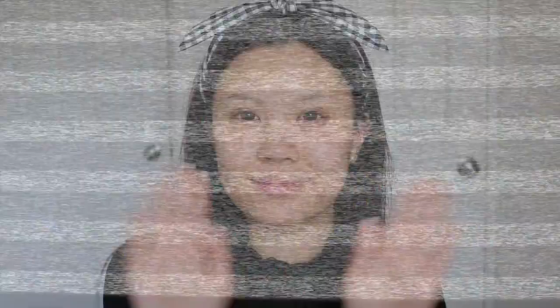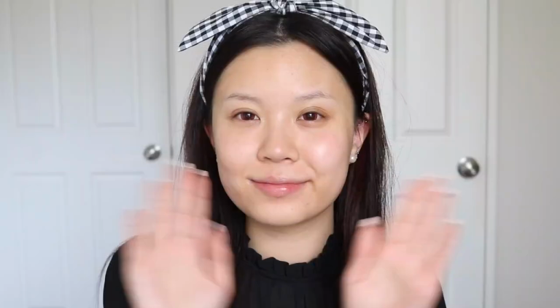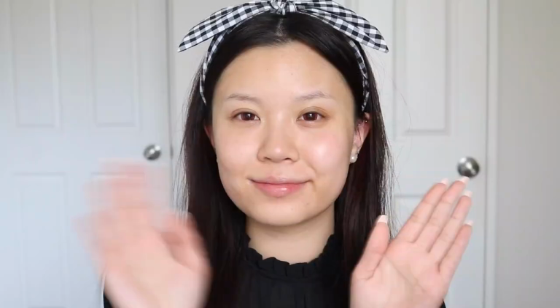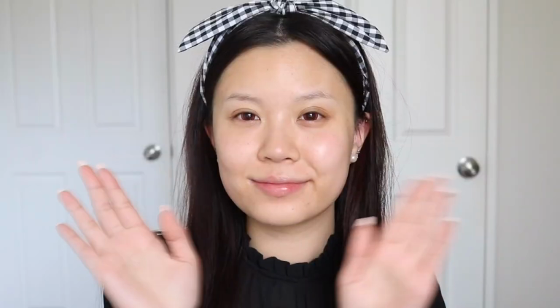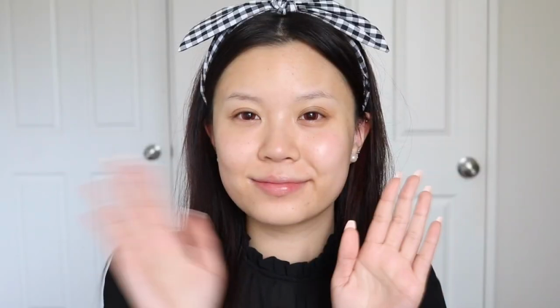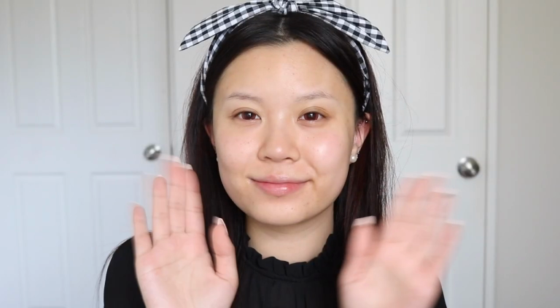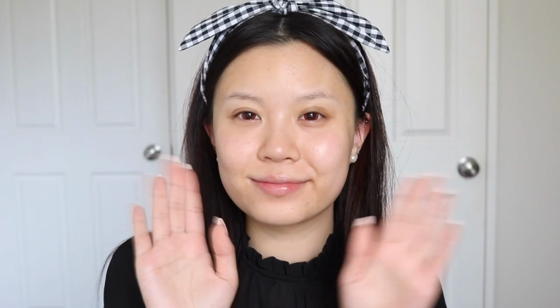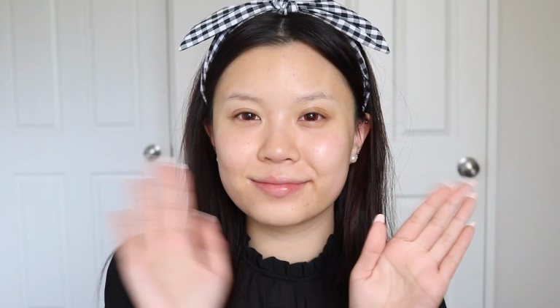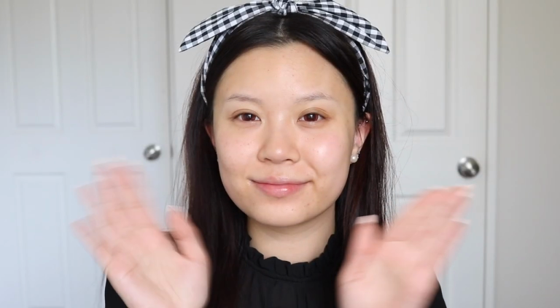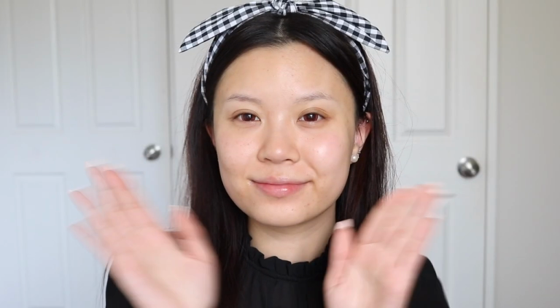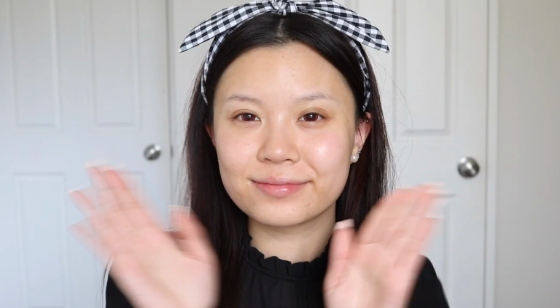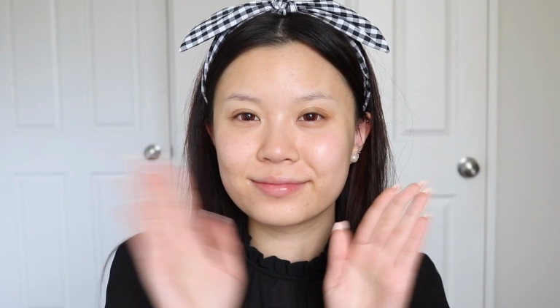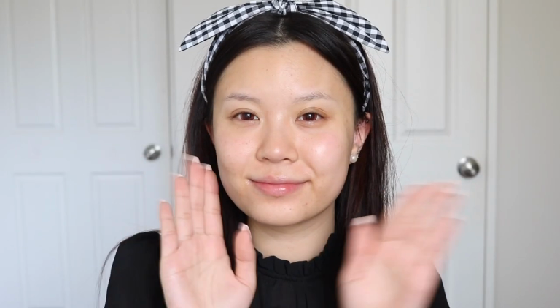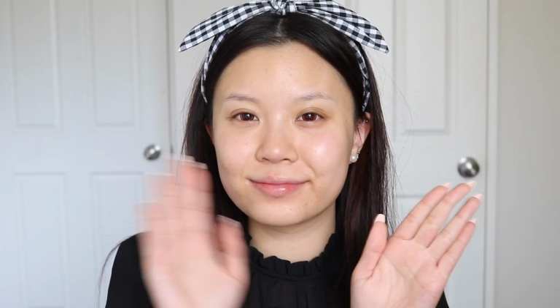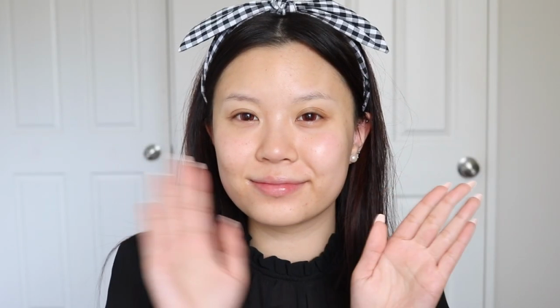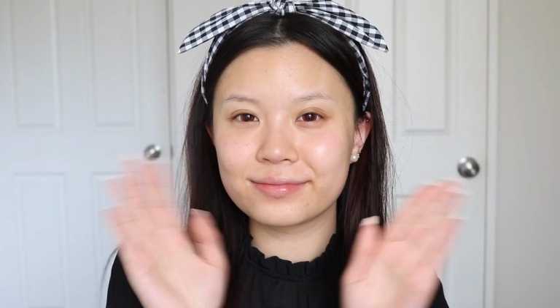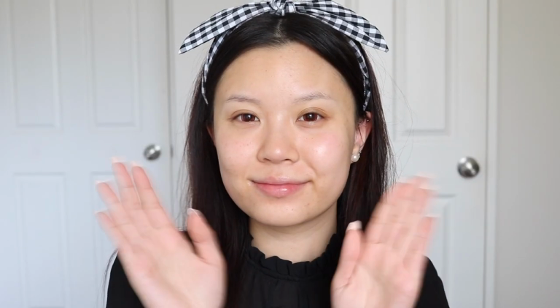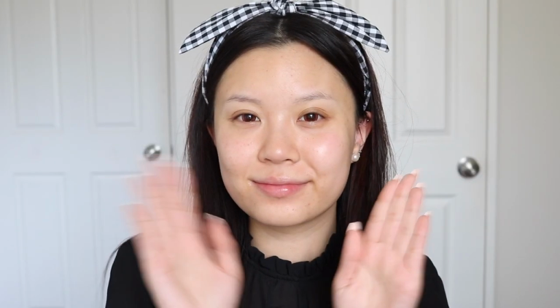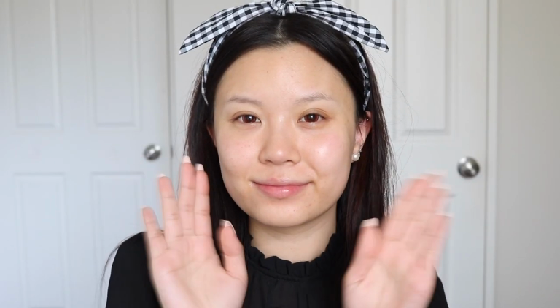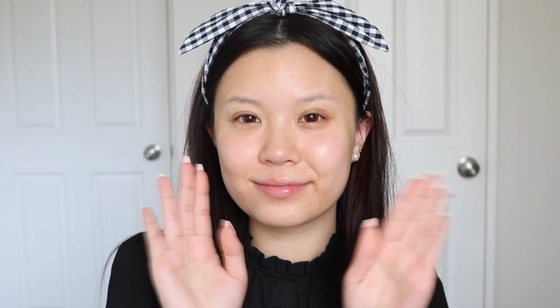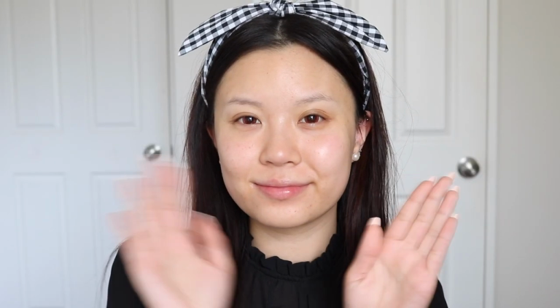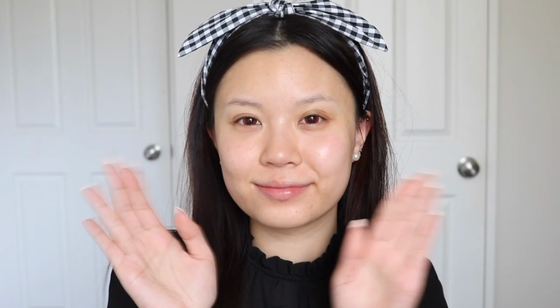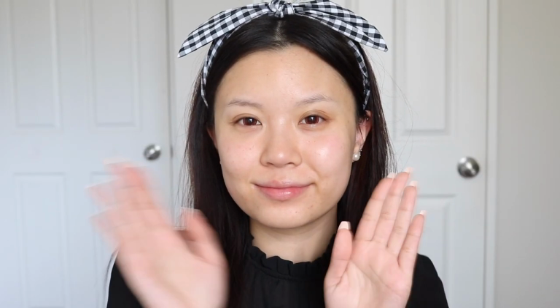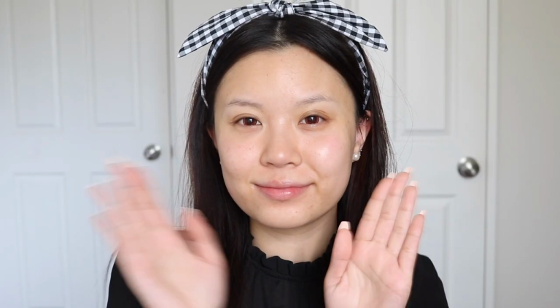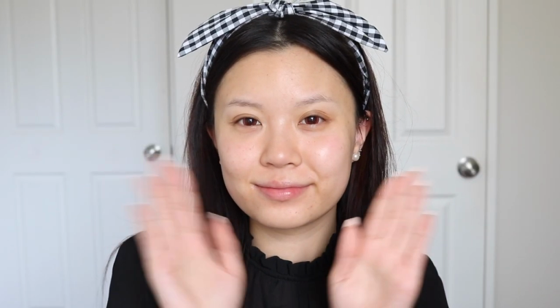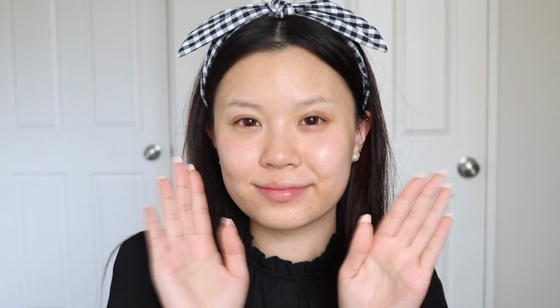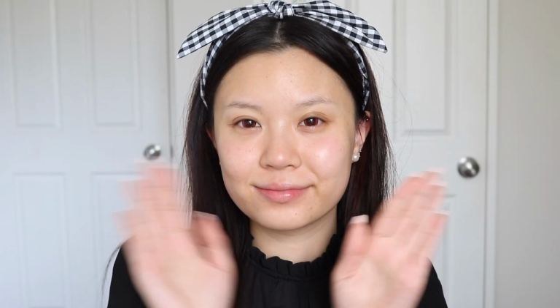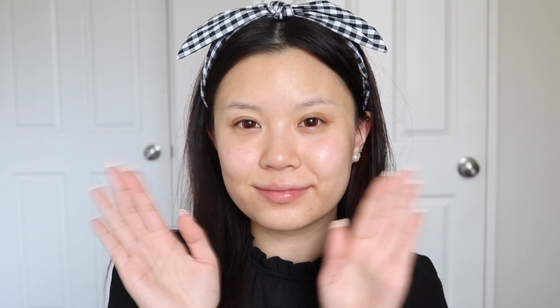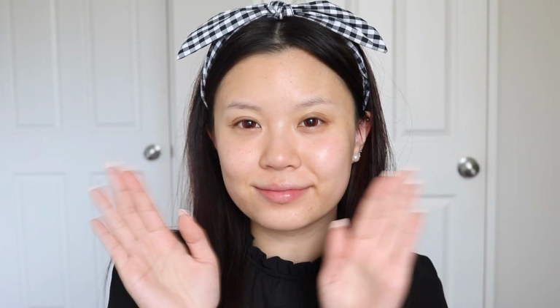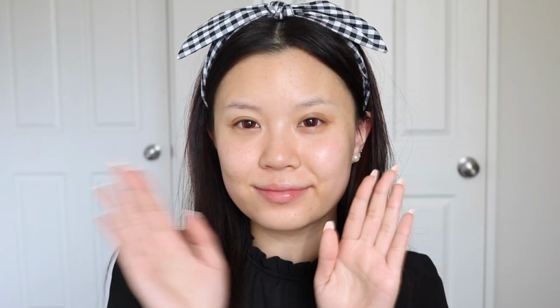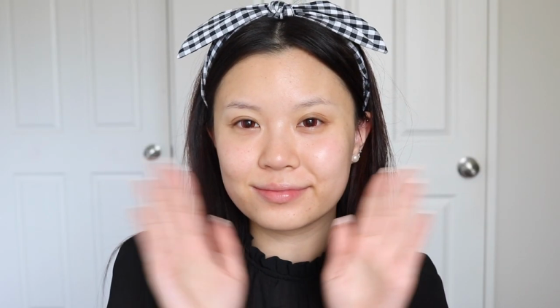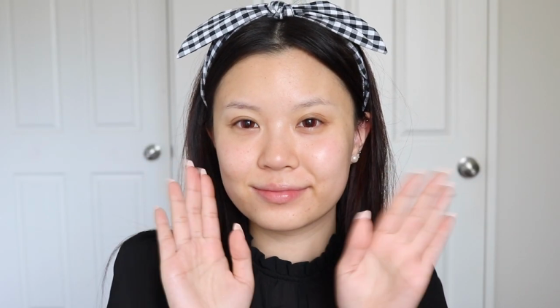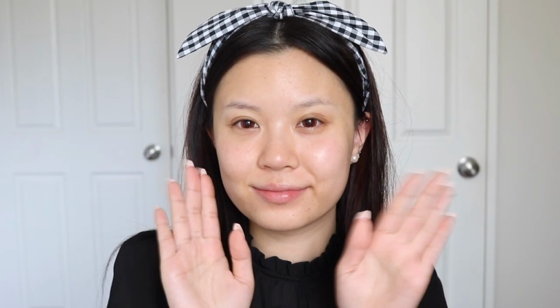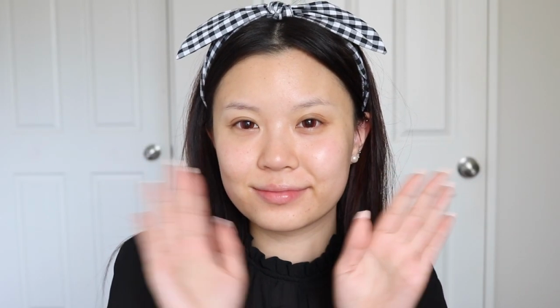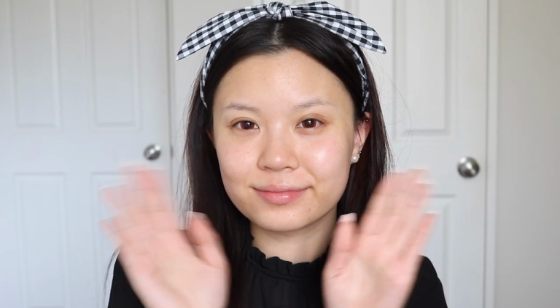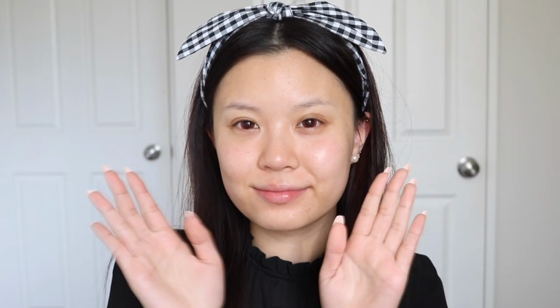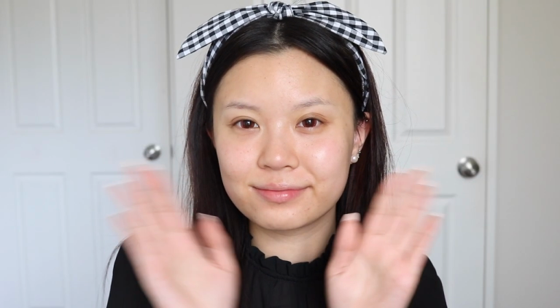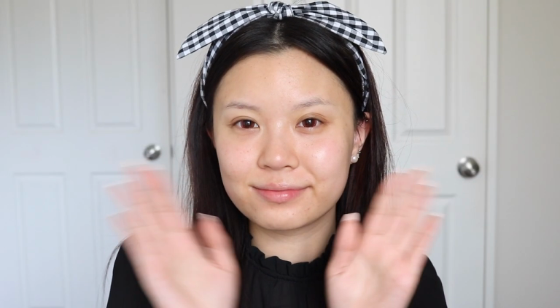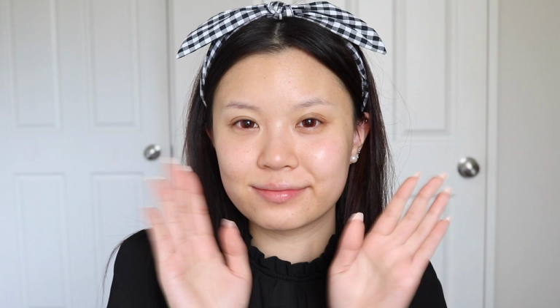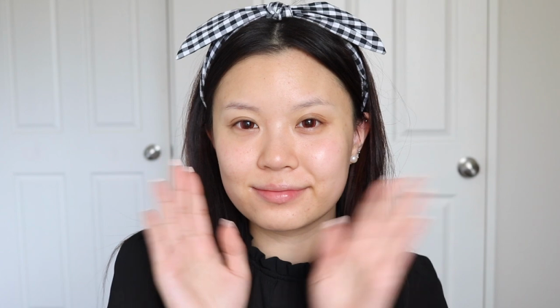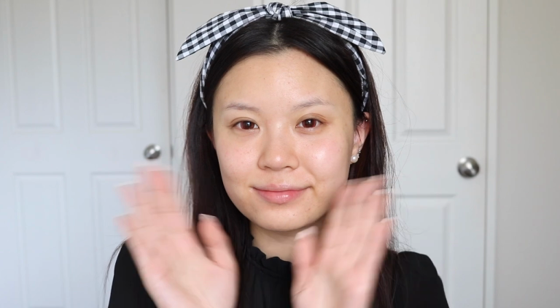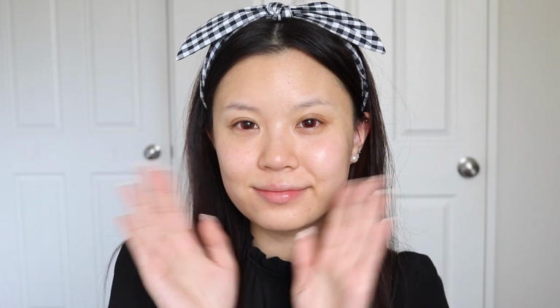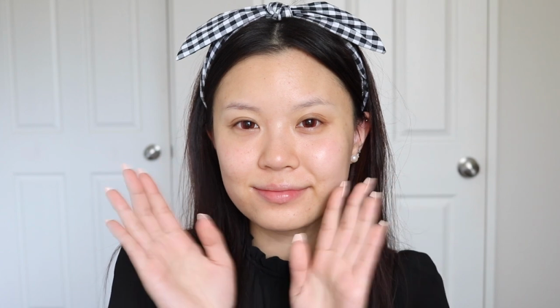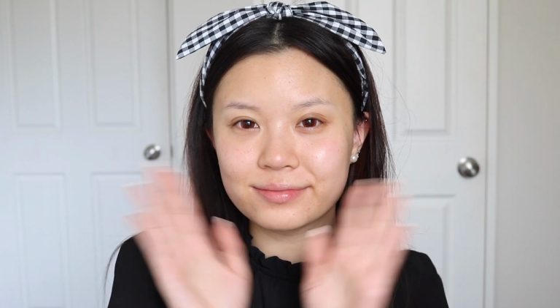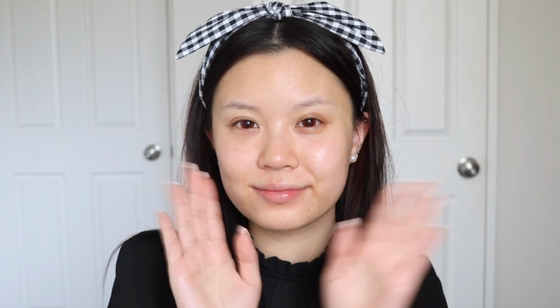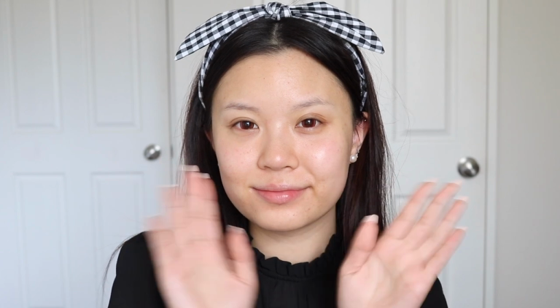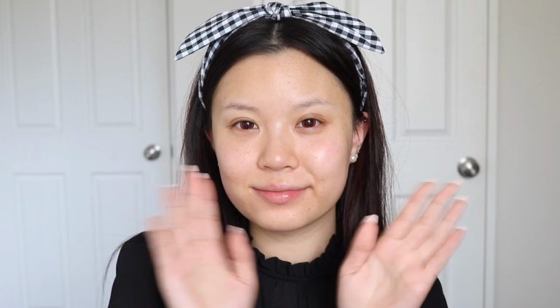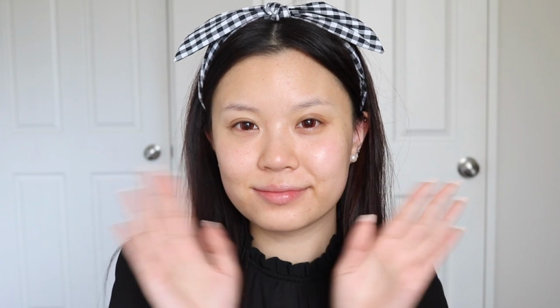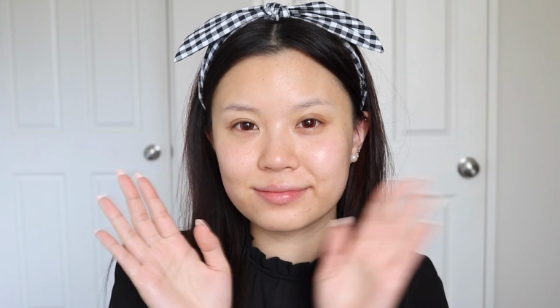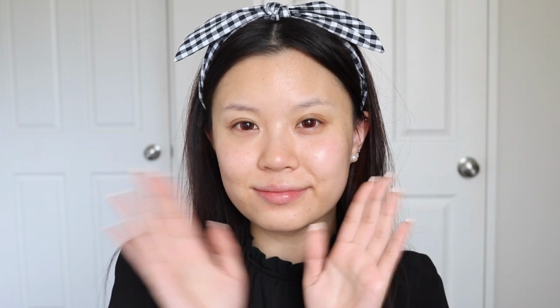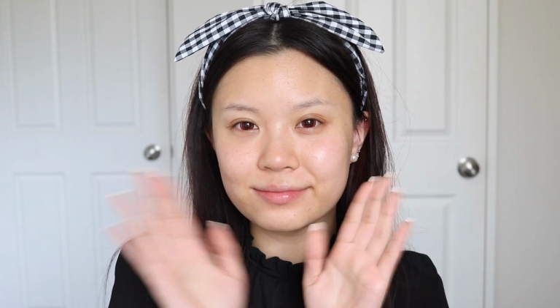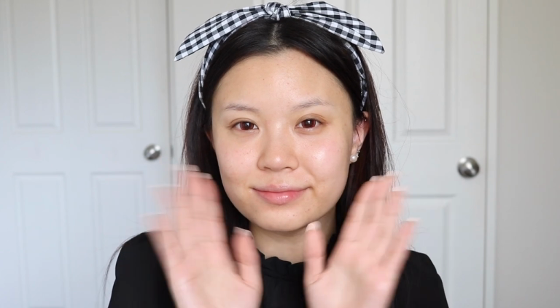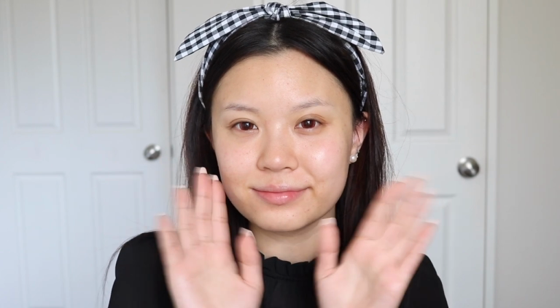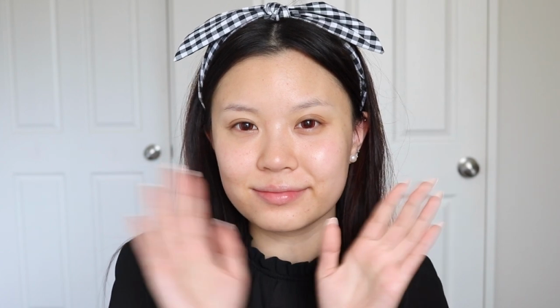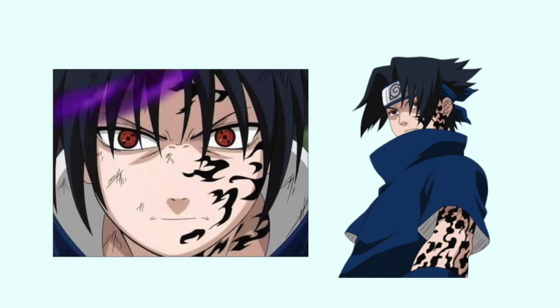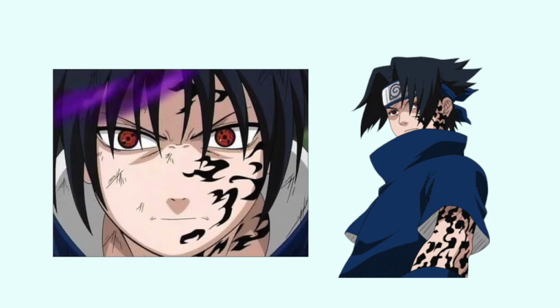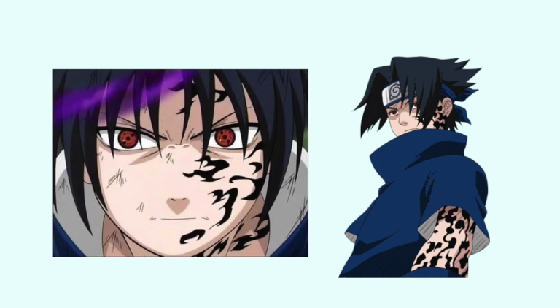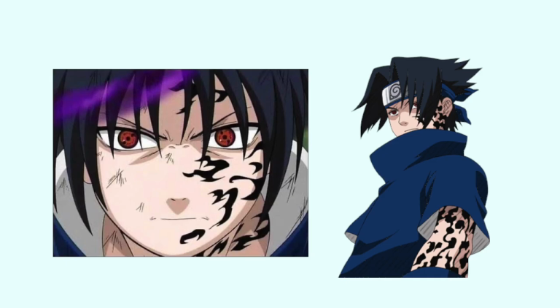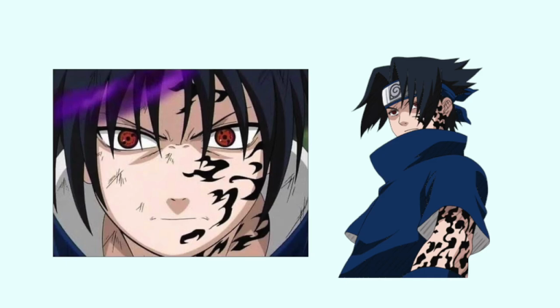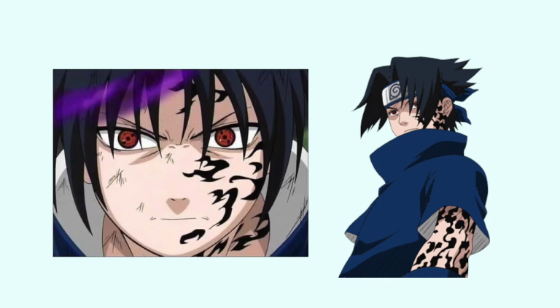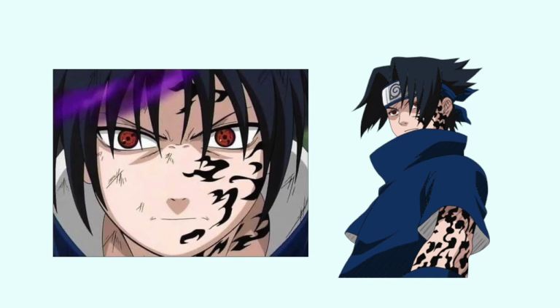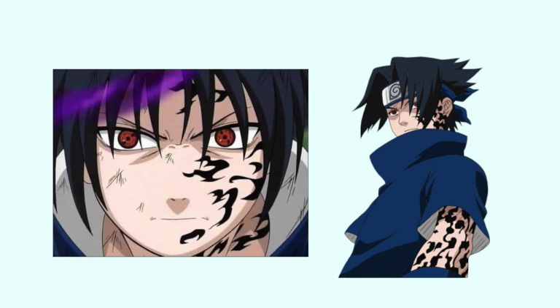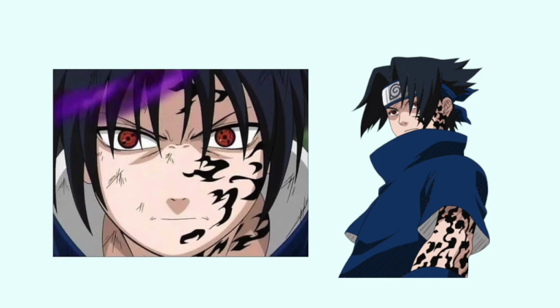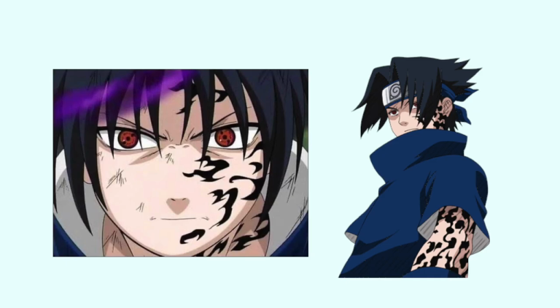Hello you guys, welcome back to my channel. So for today's video, I am back with another cosplay look. Today, we are going to be cosplaying as Sasuke from Naruto.